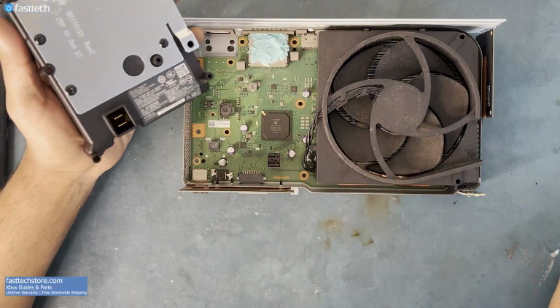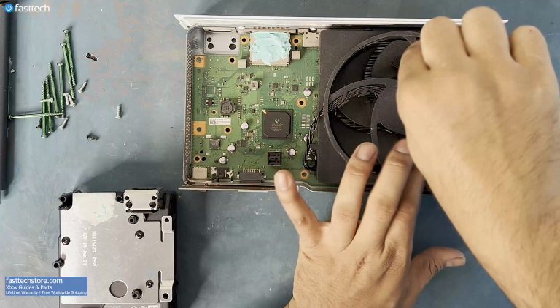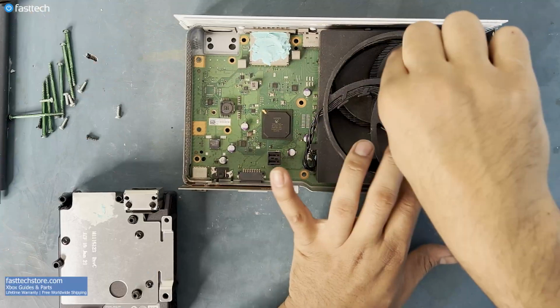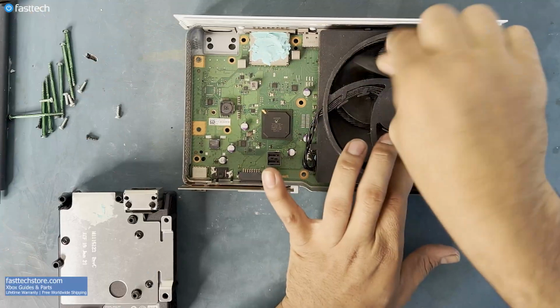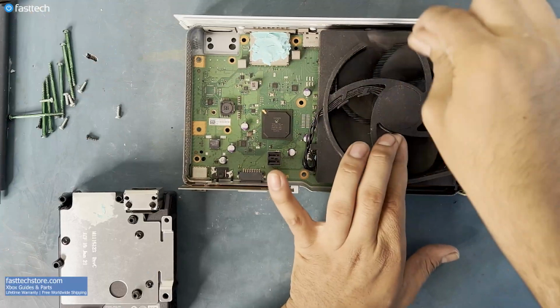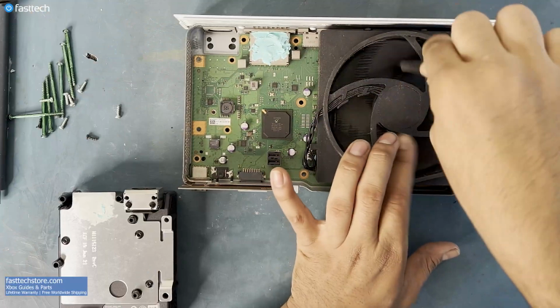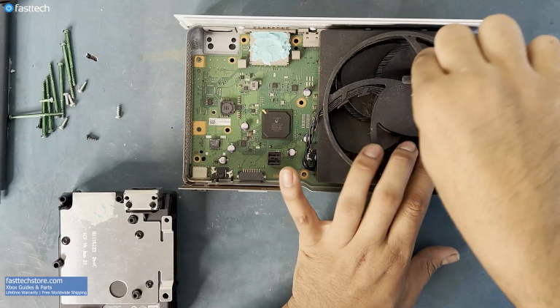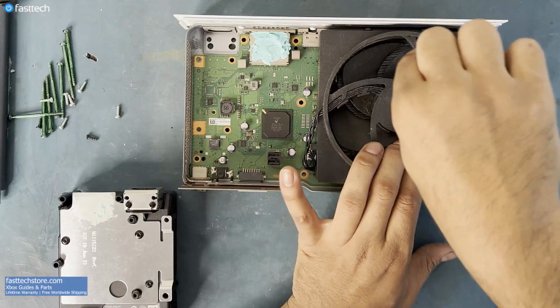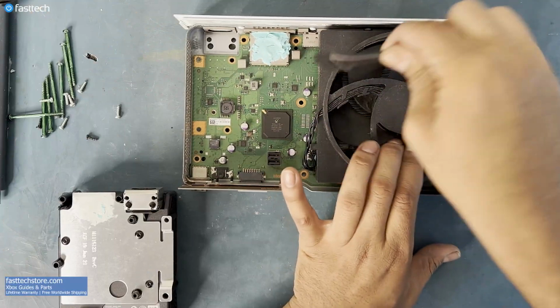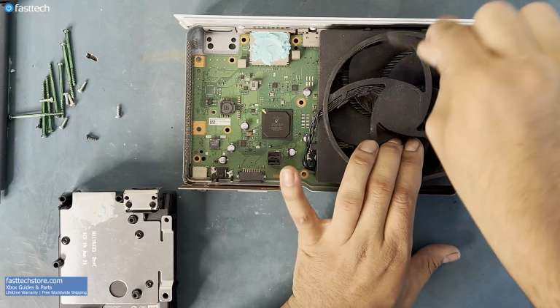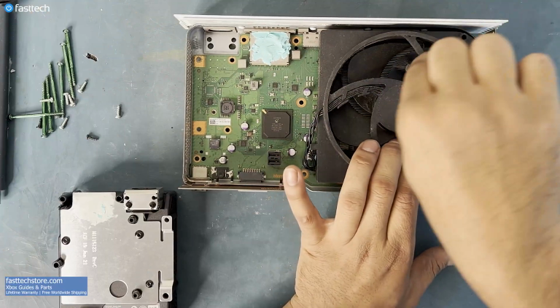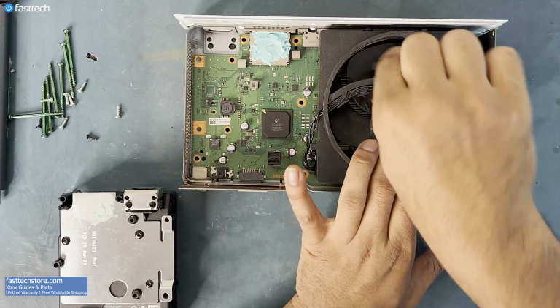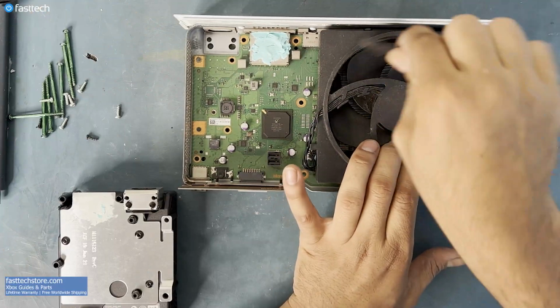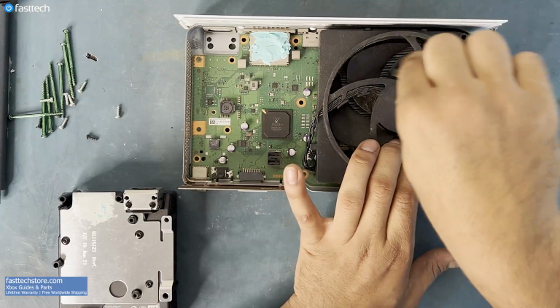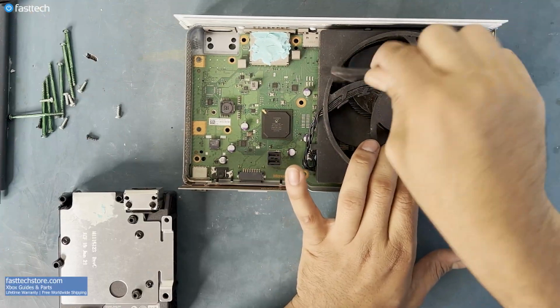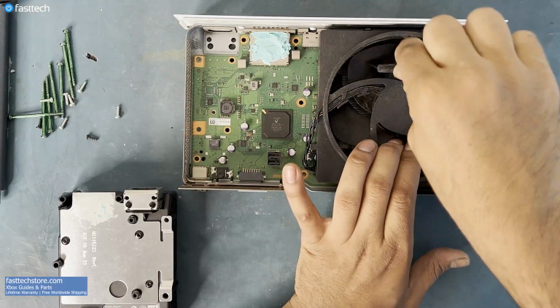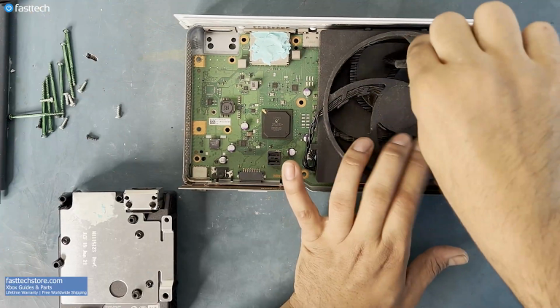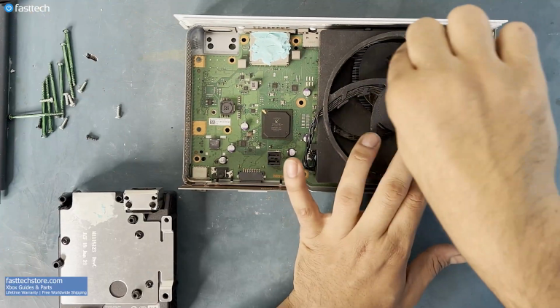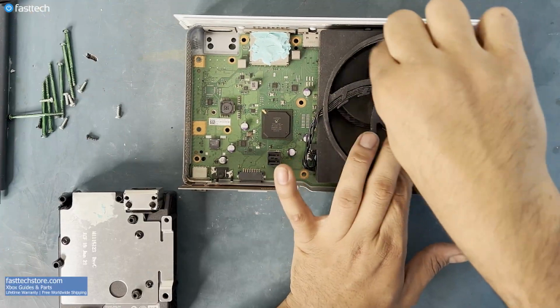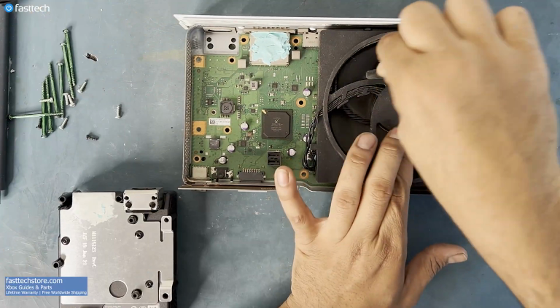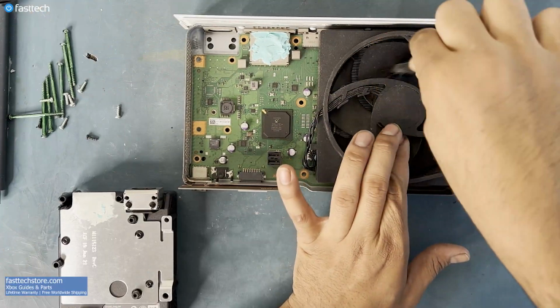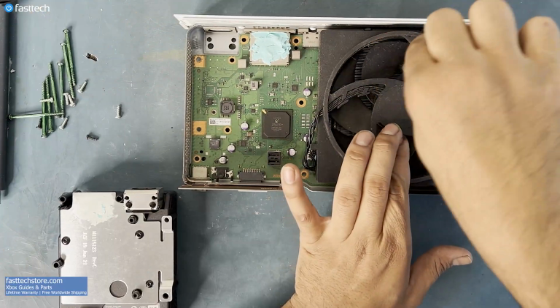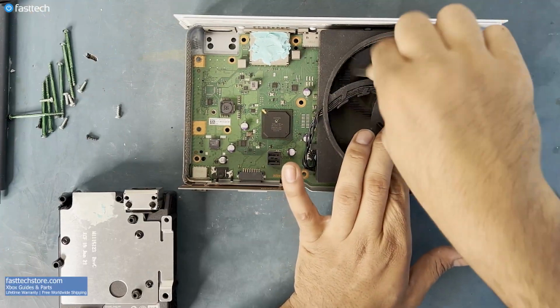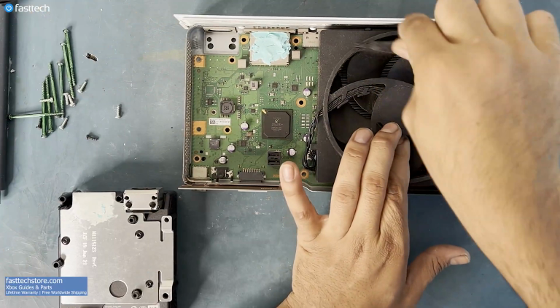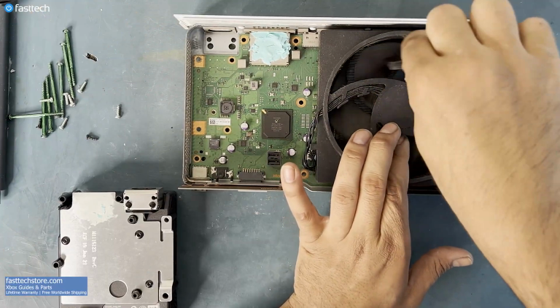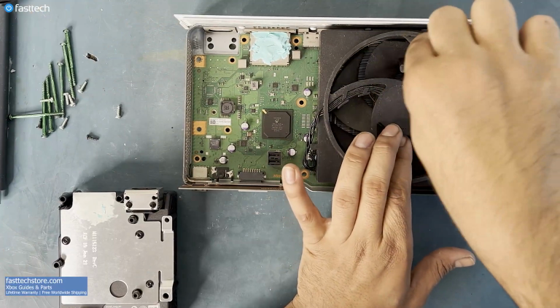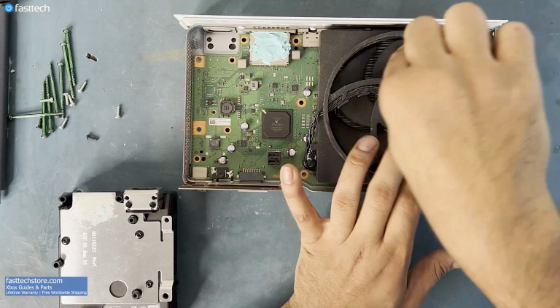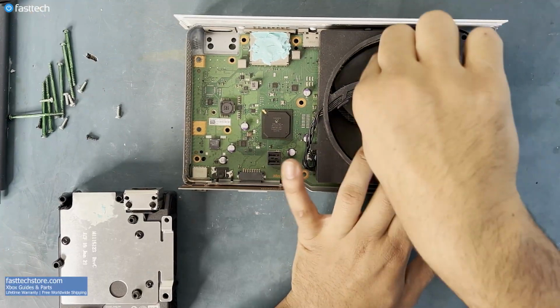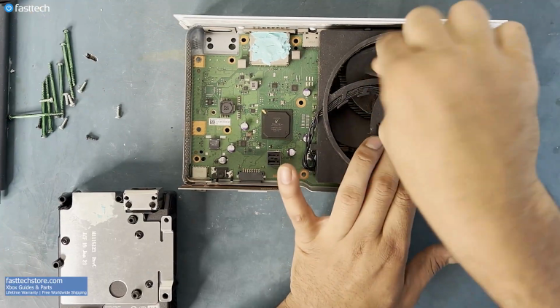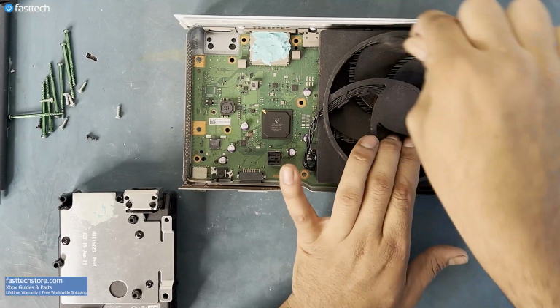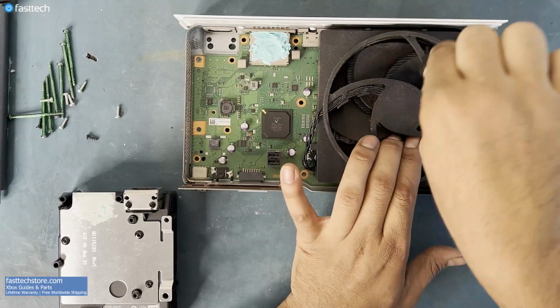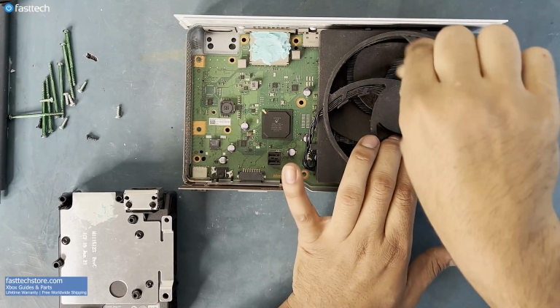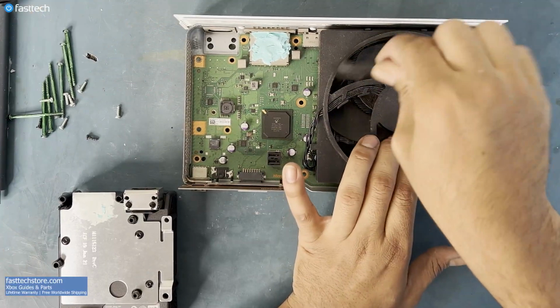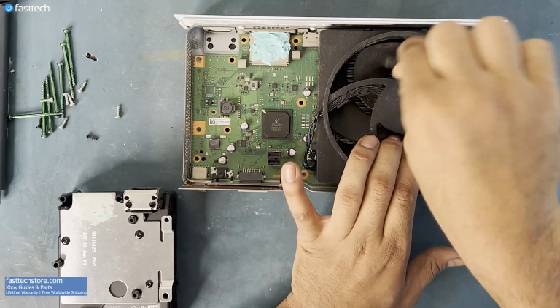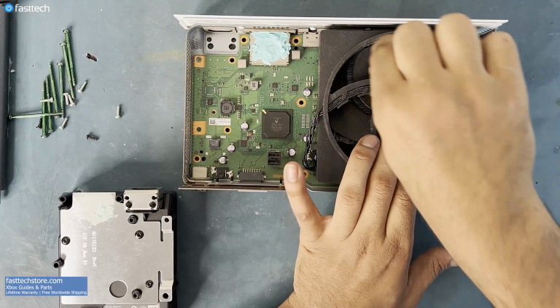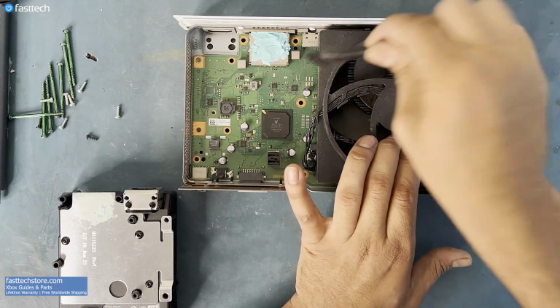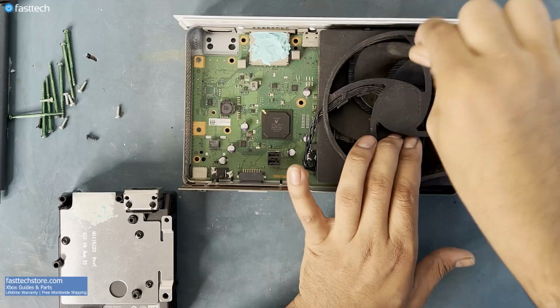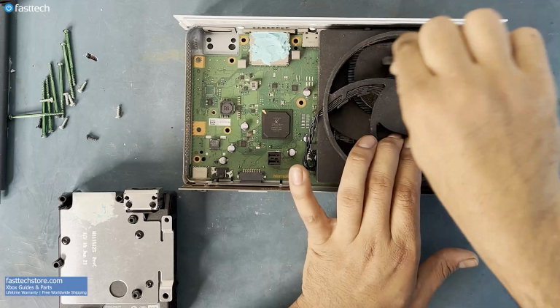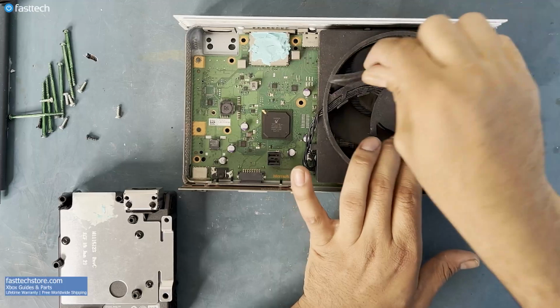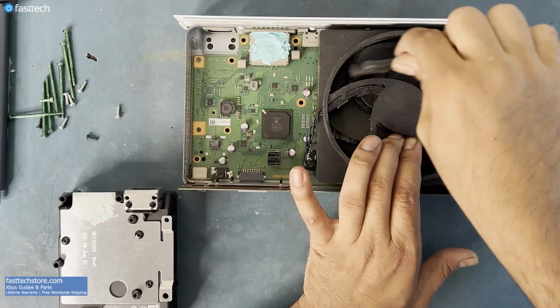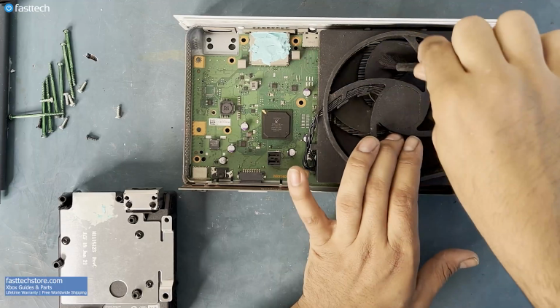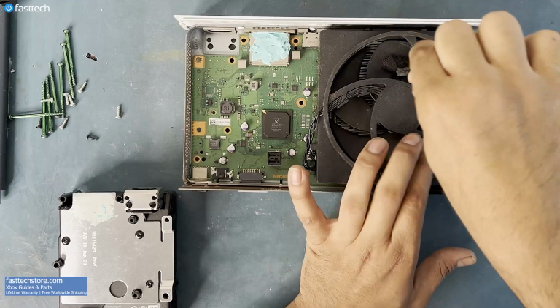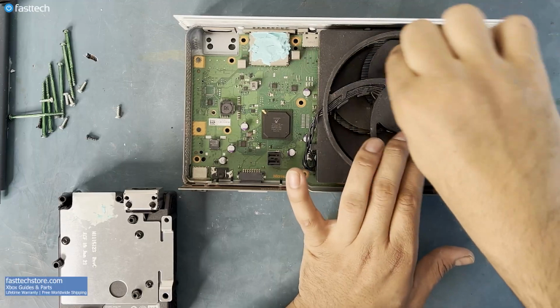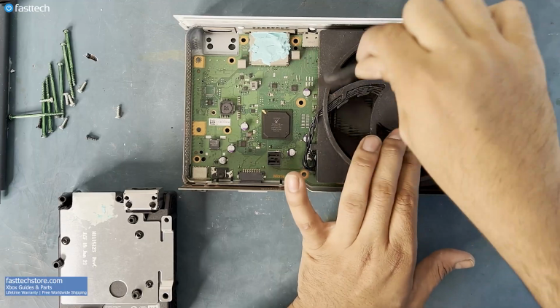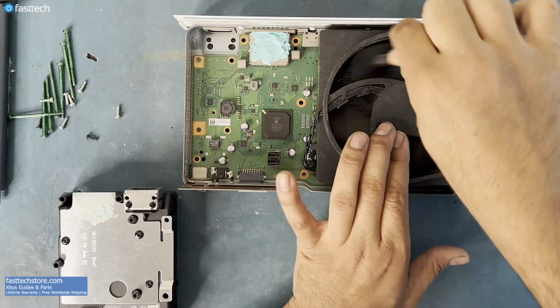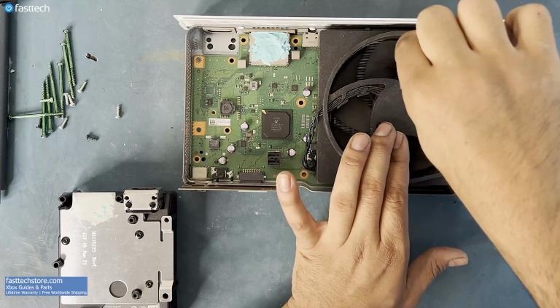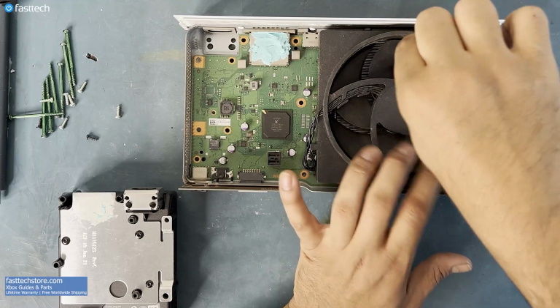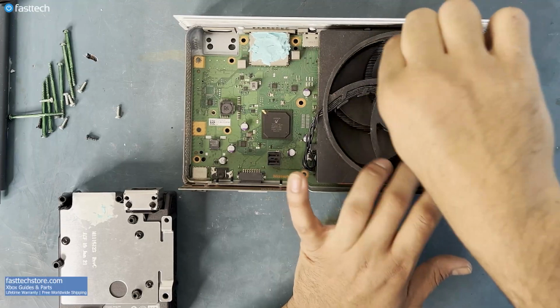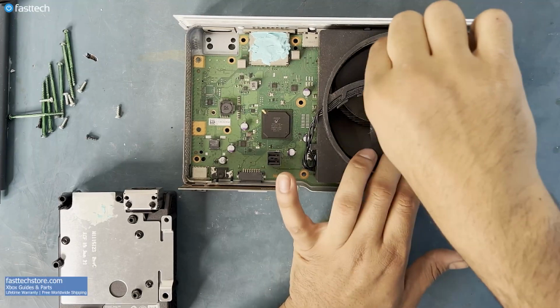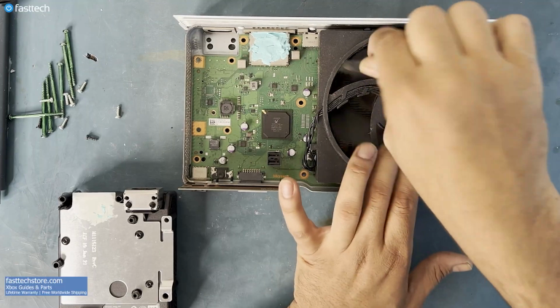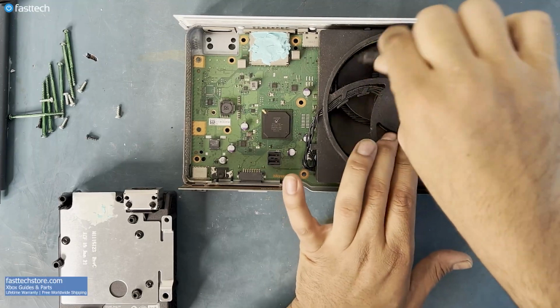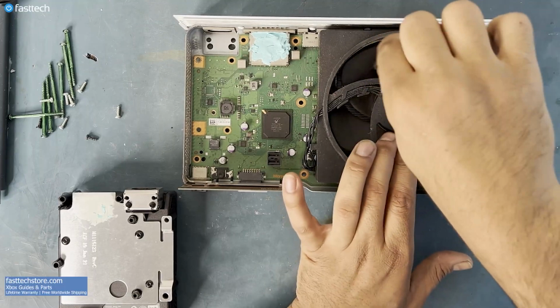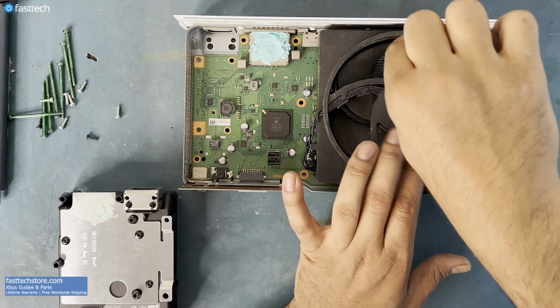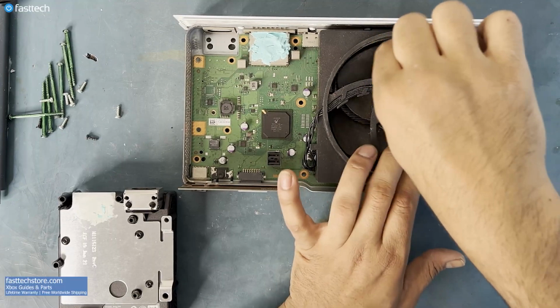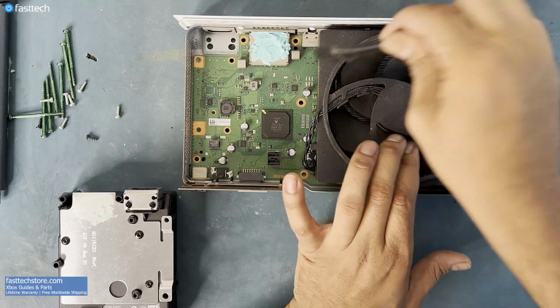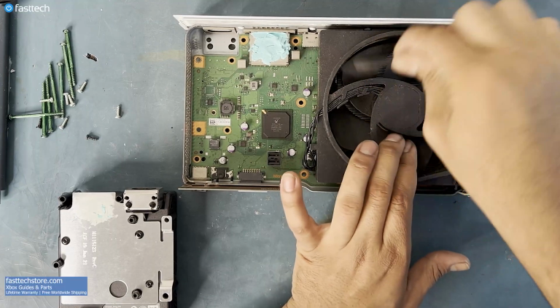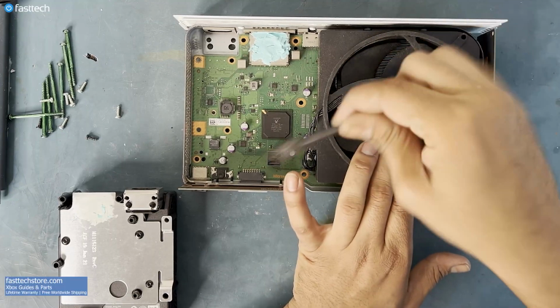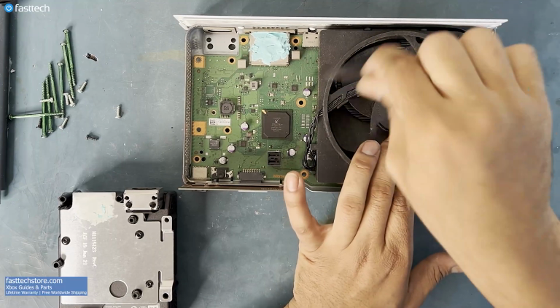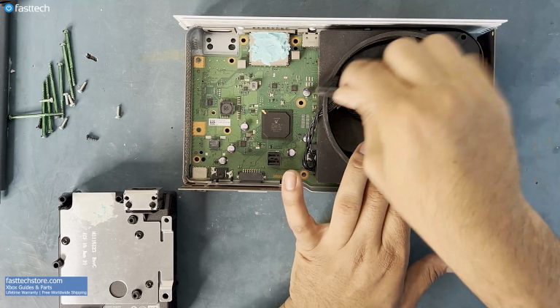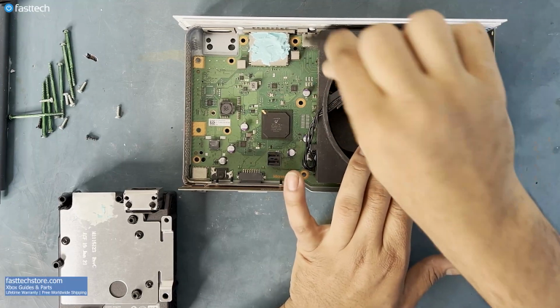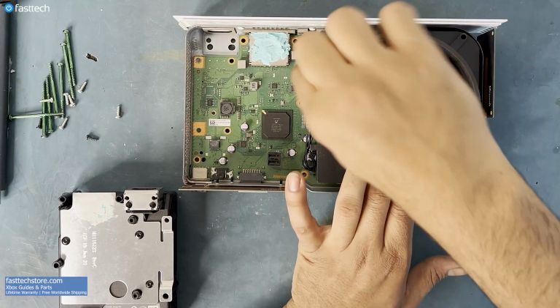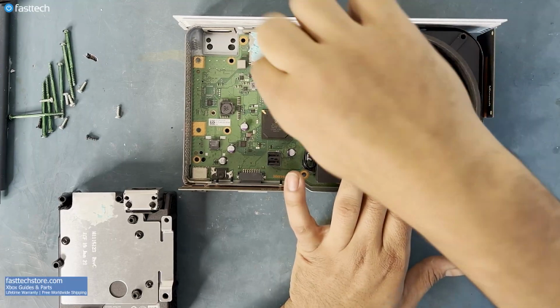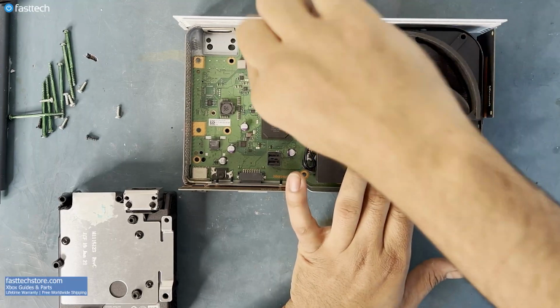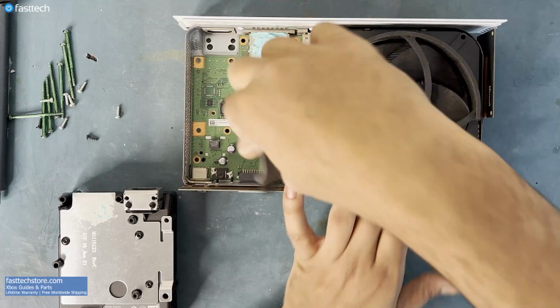This customer gave me the classic: while you're in there, can you clean out the dust? That's exactly what I'm going to do.